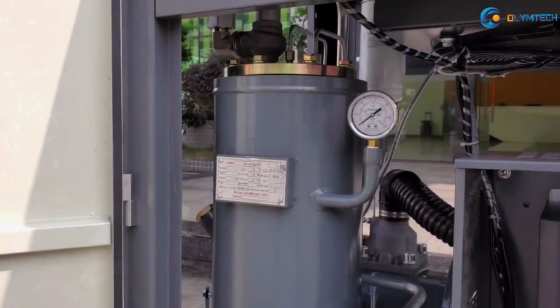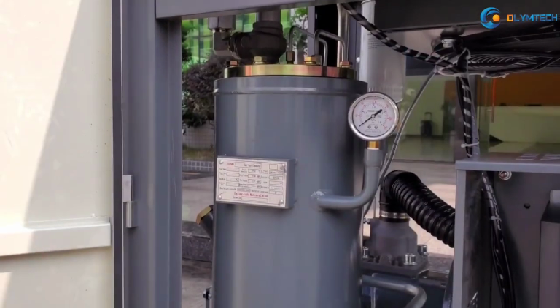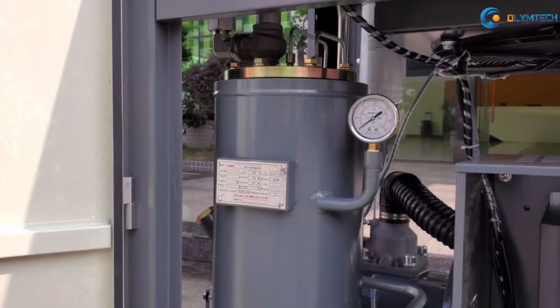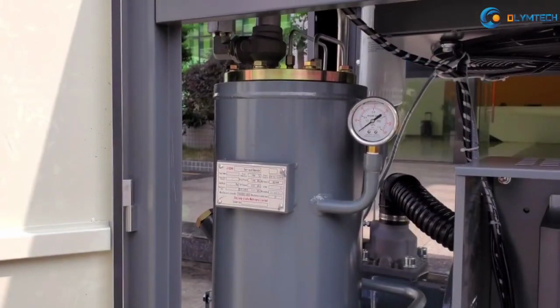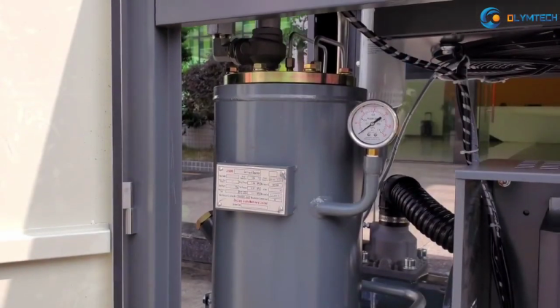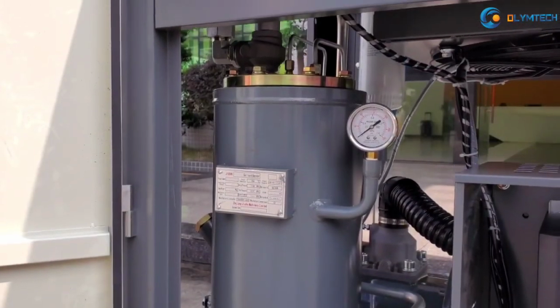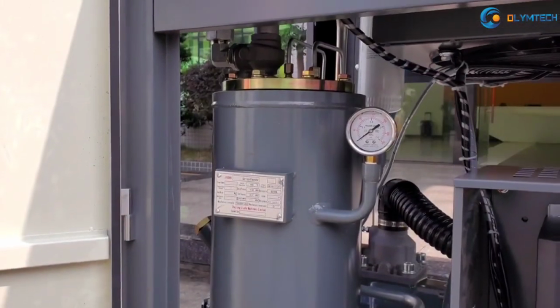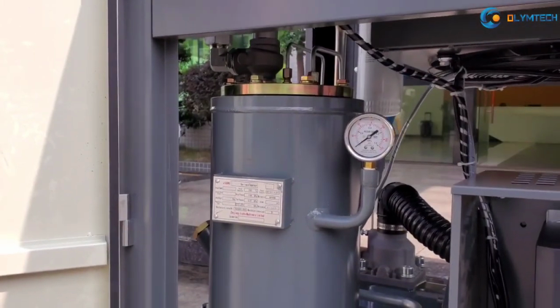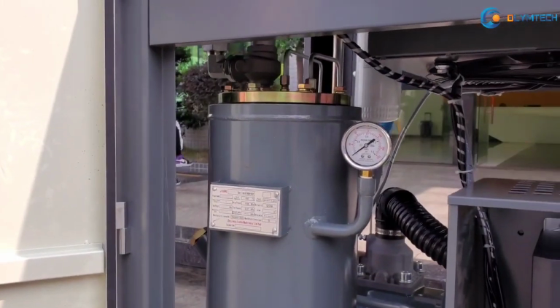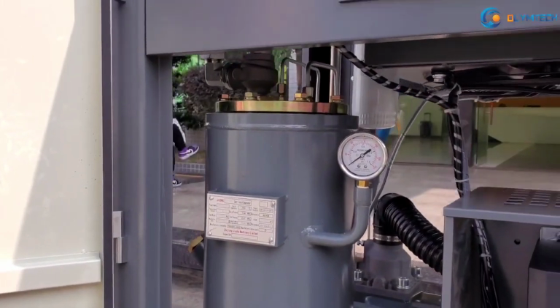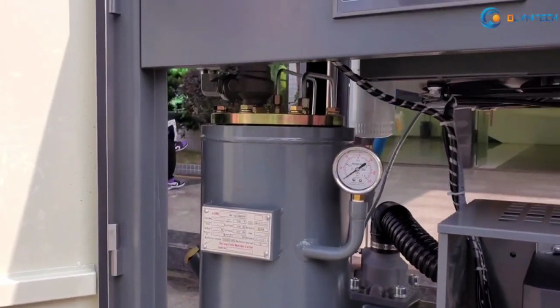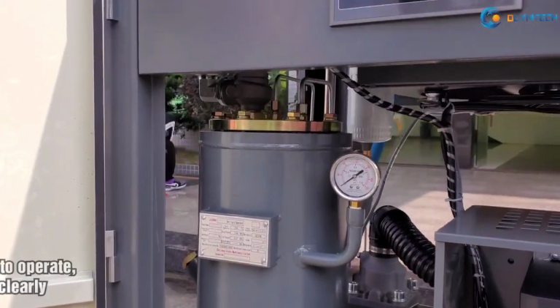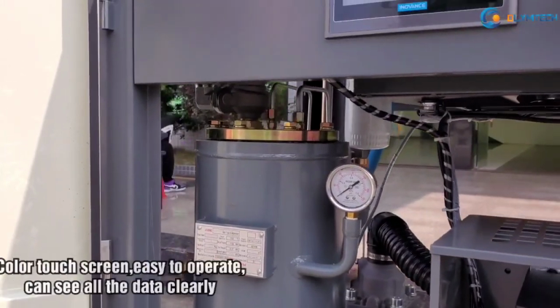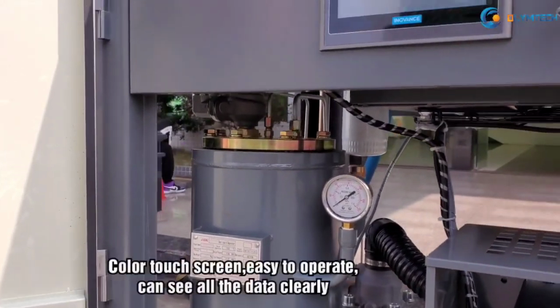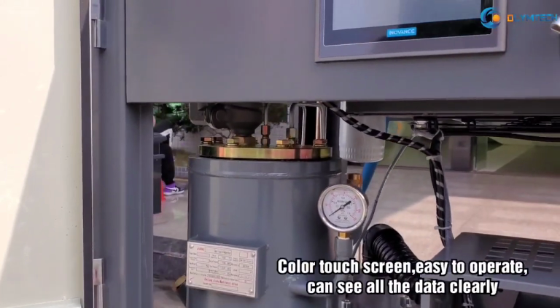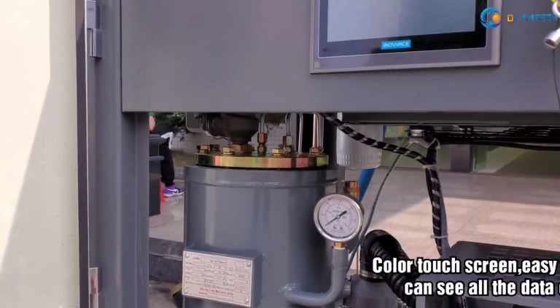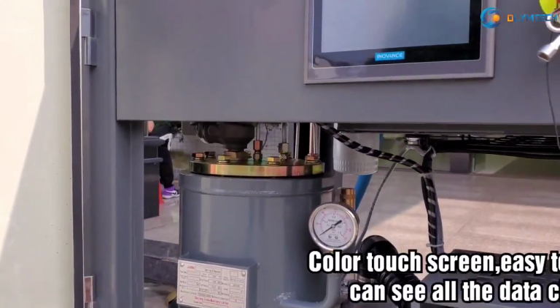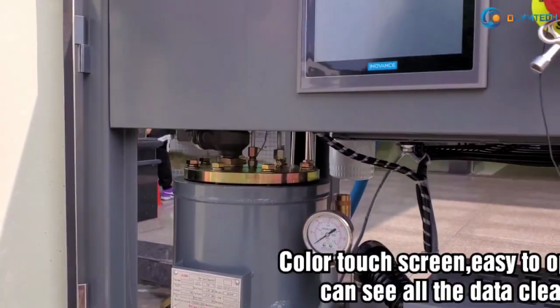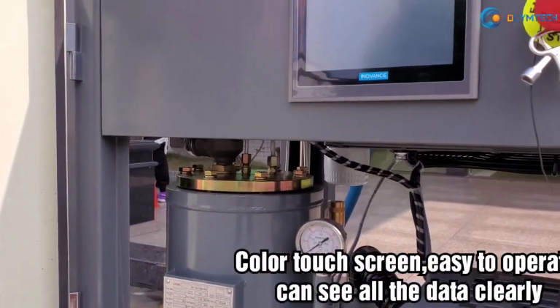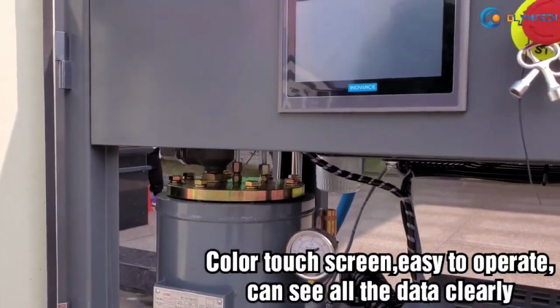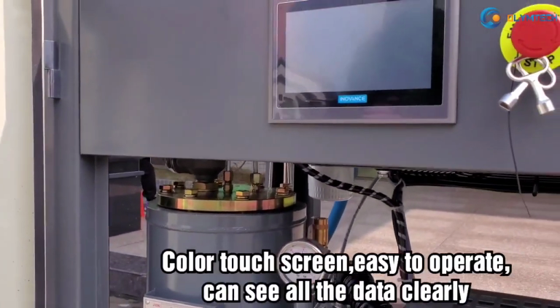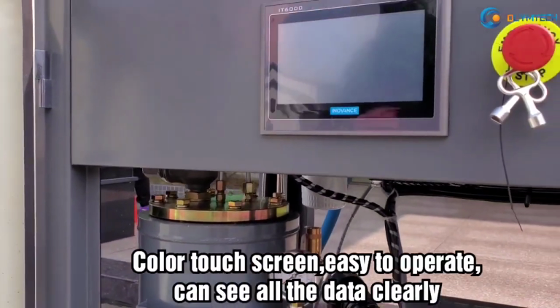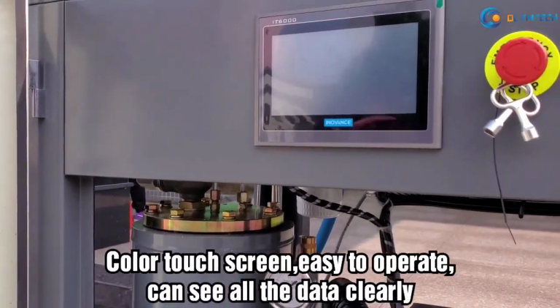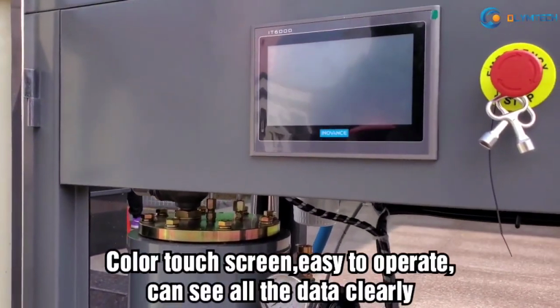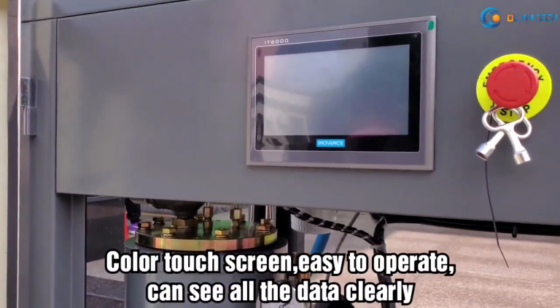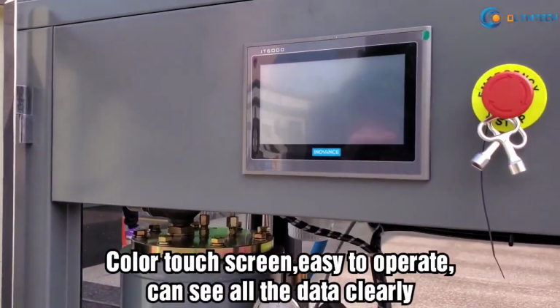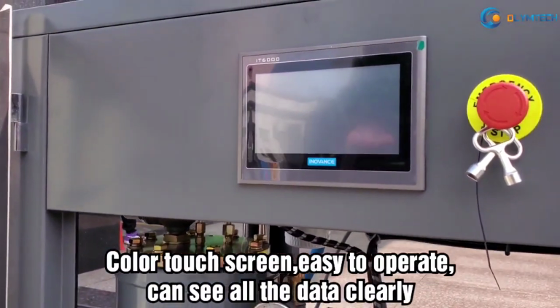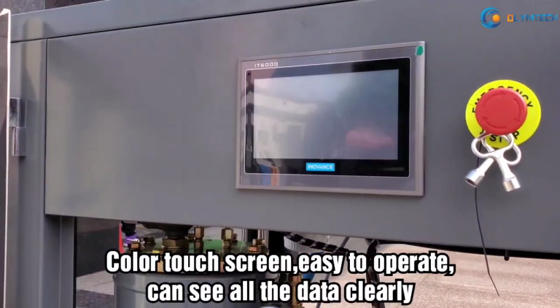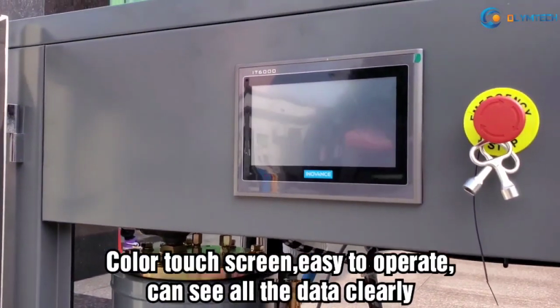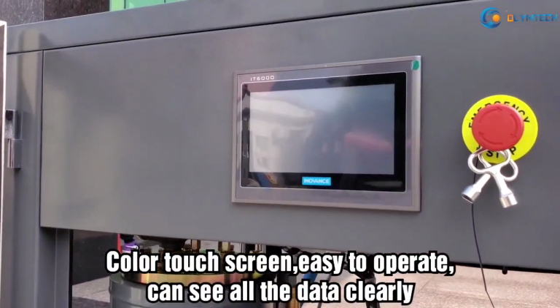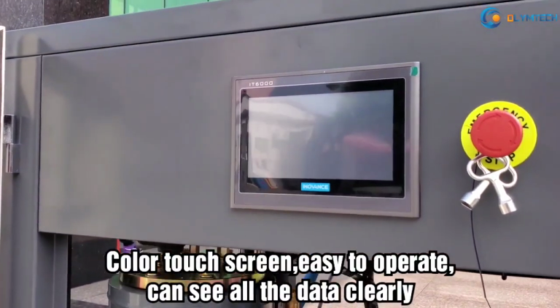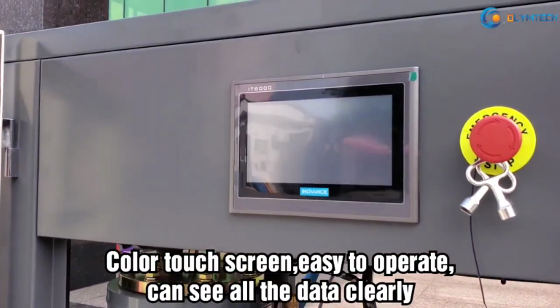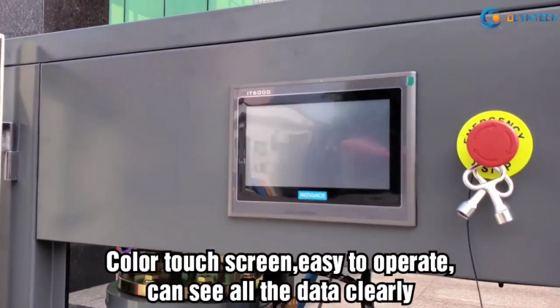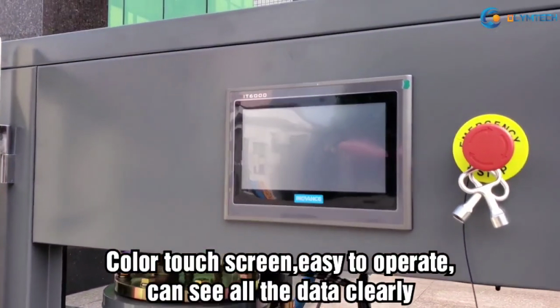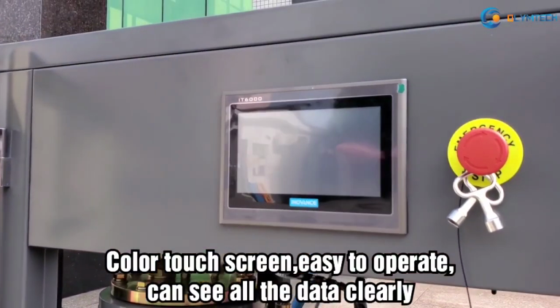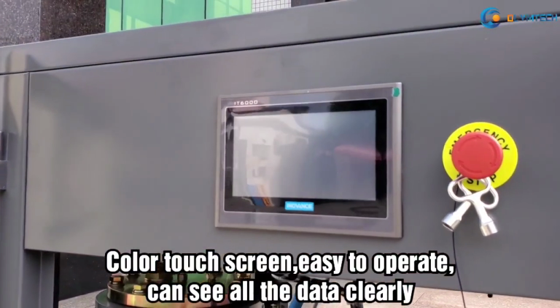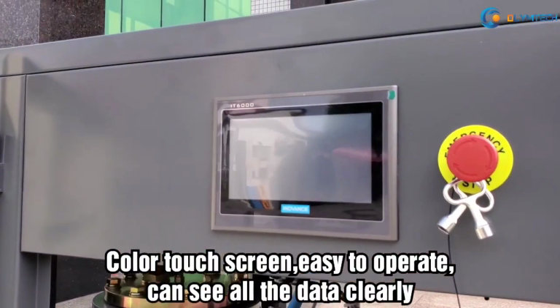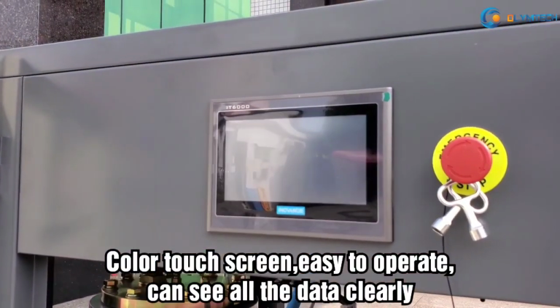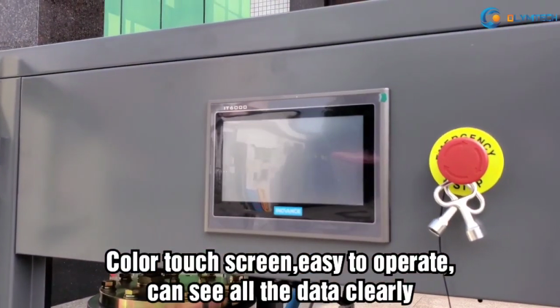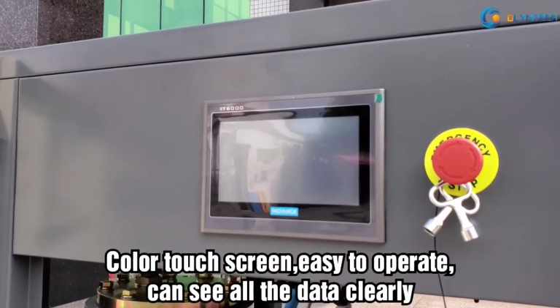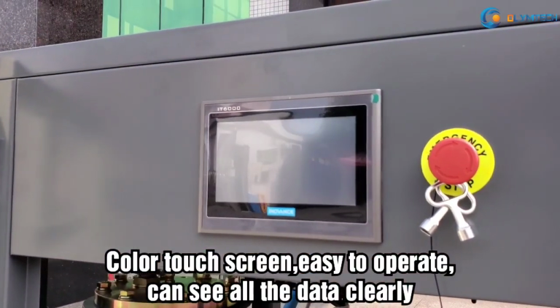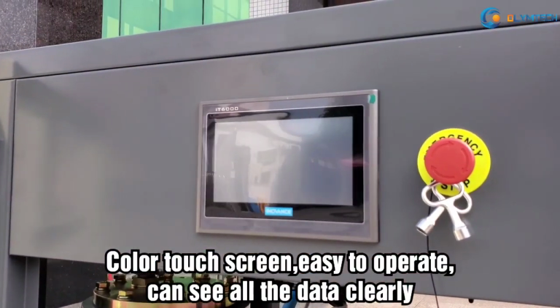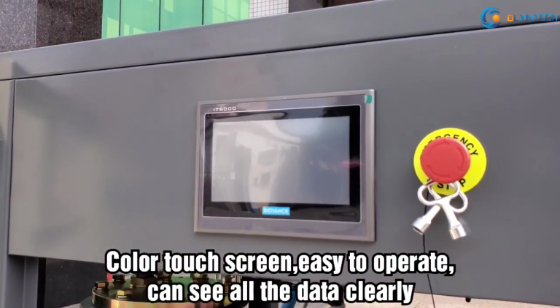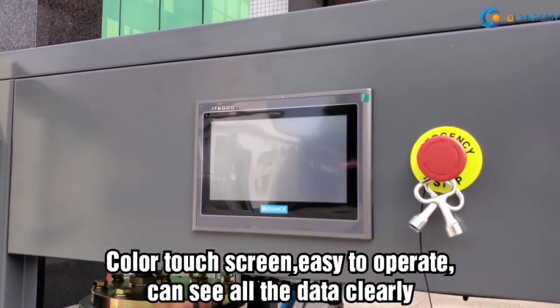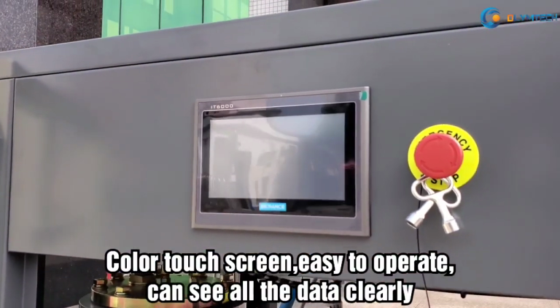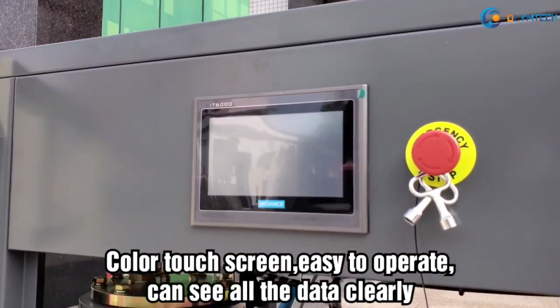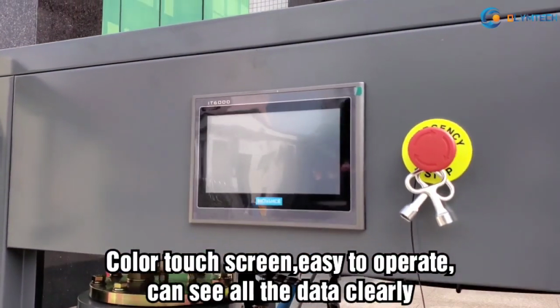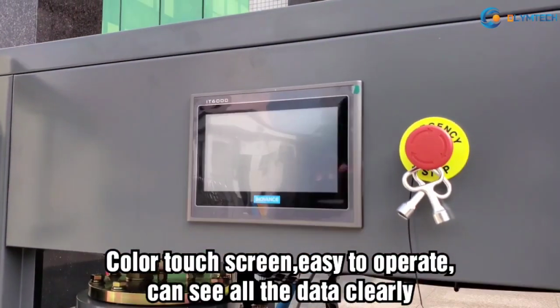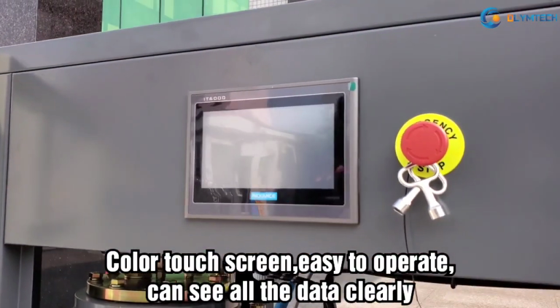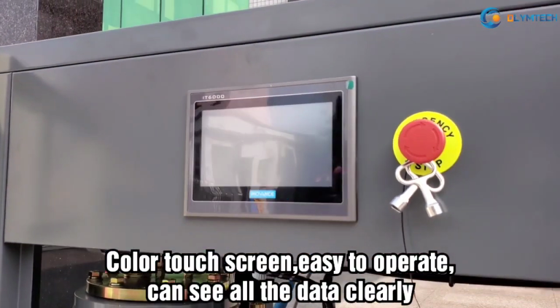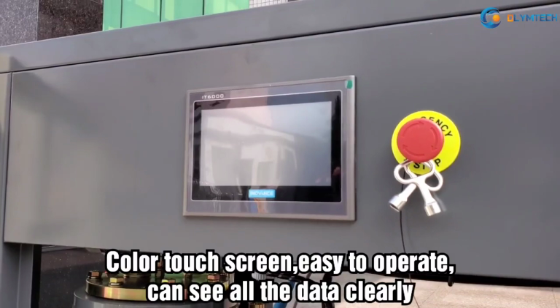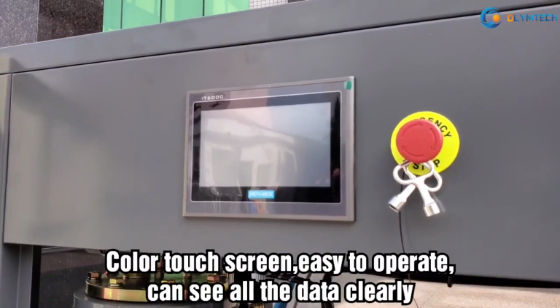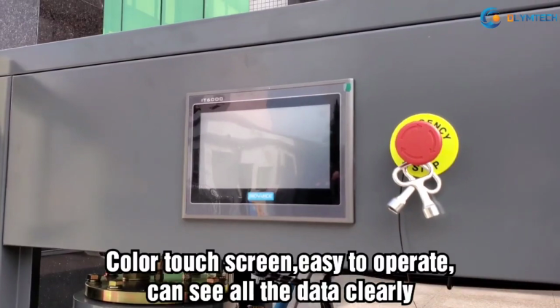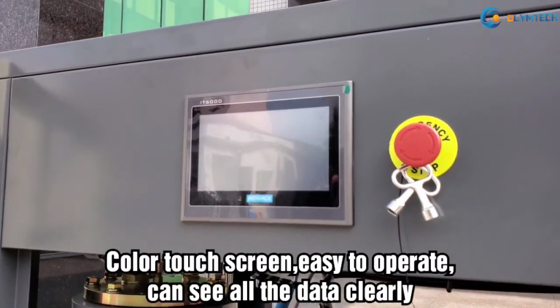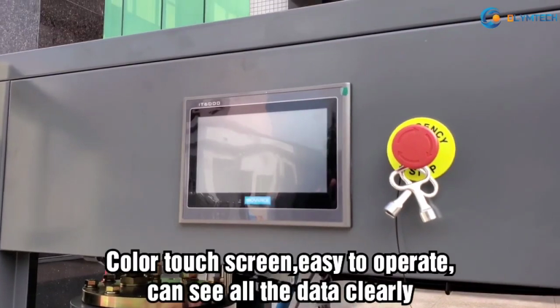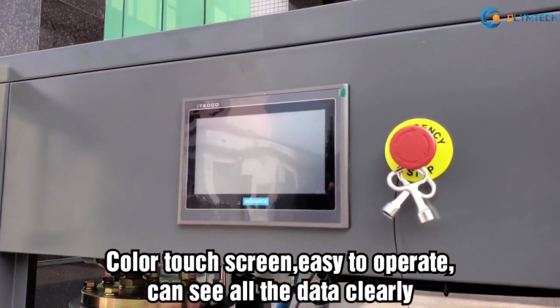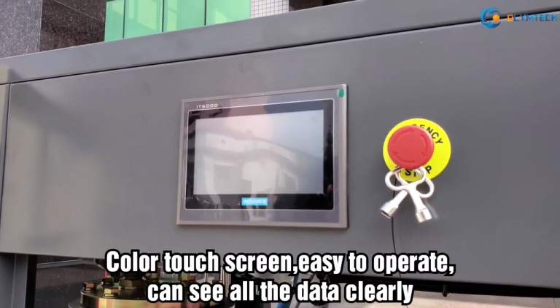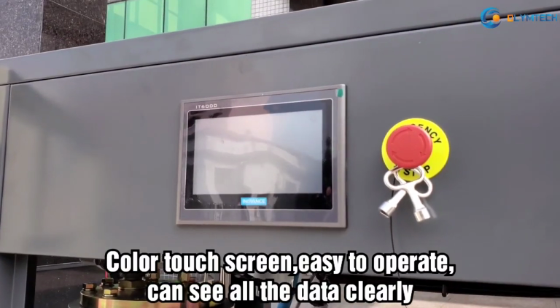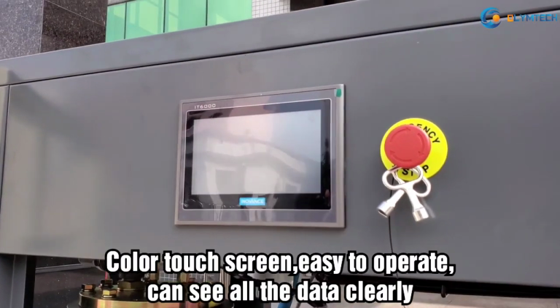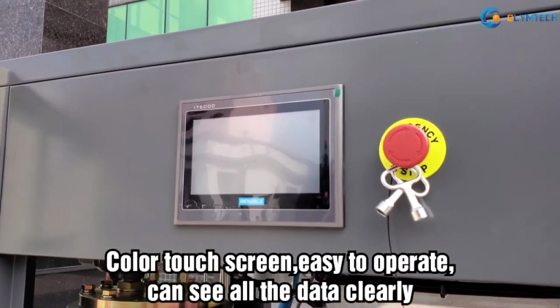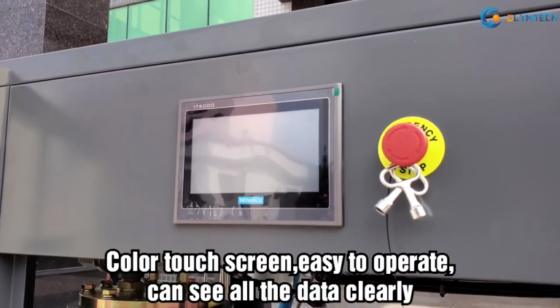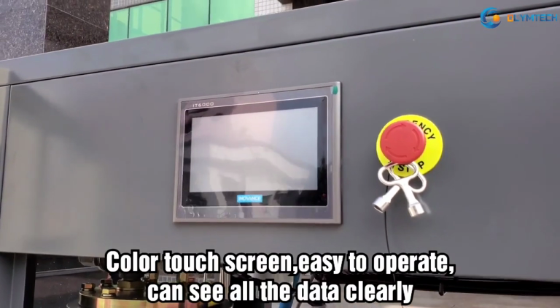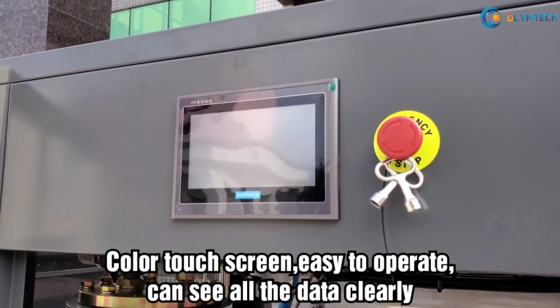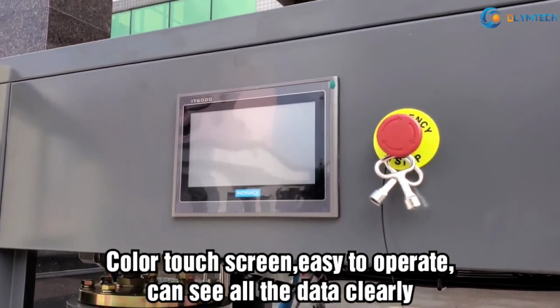Four: Colorful touch screen. Easy to operate. You can see all the data clearly.